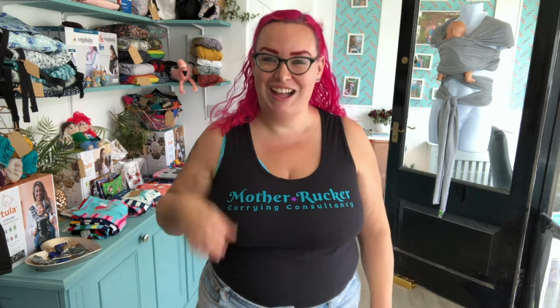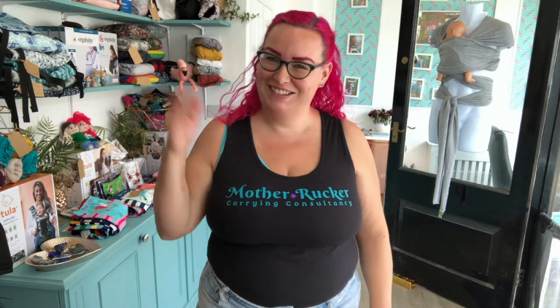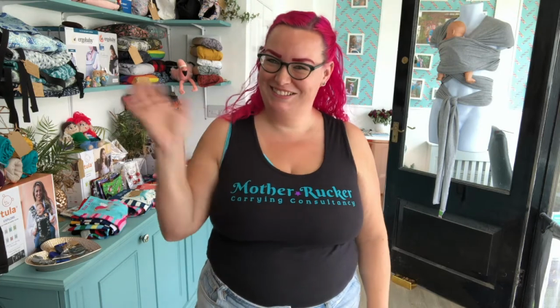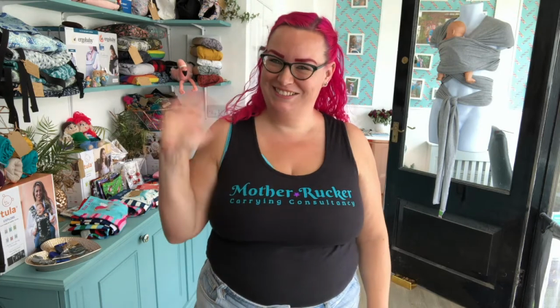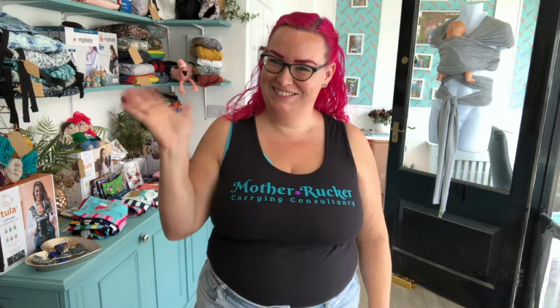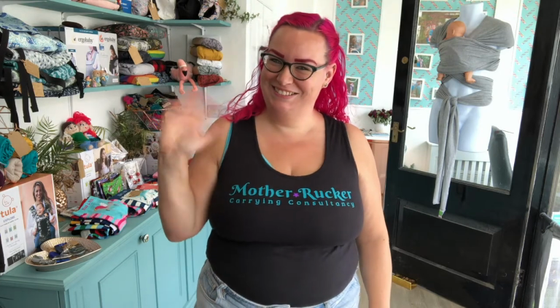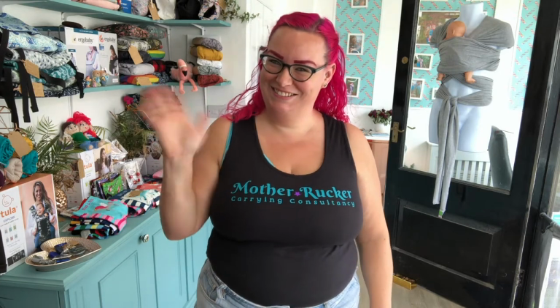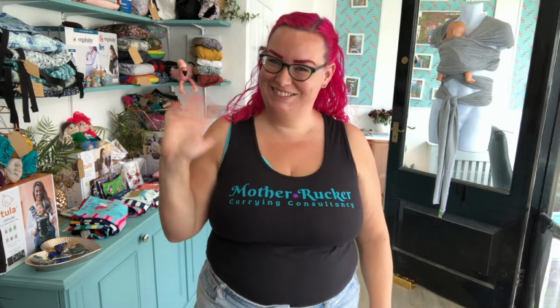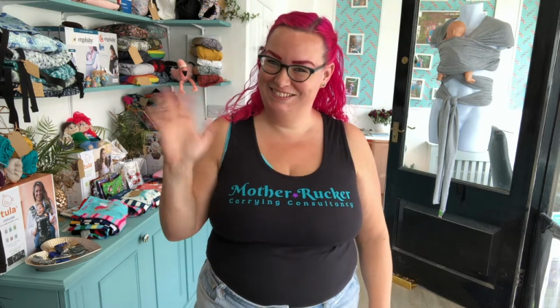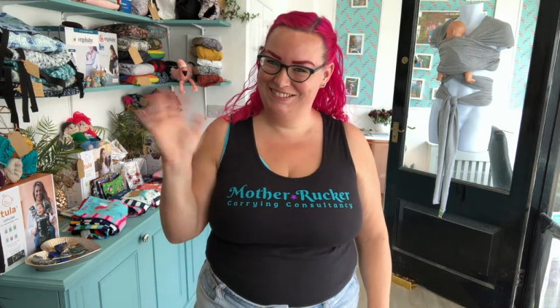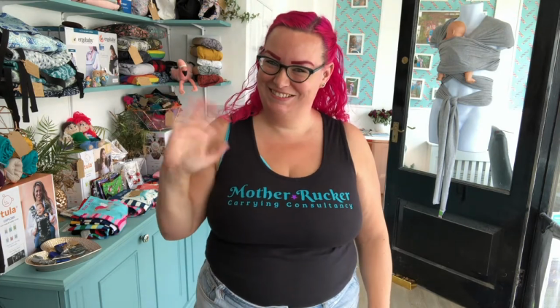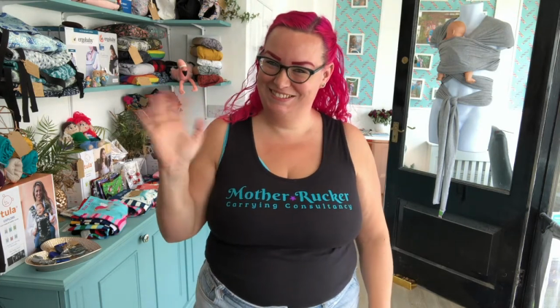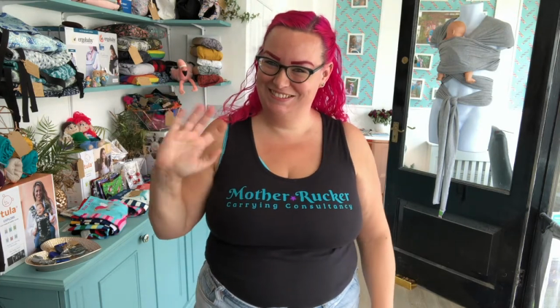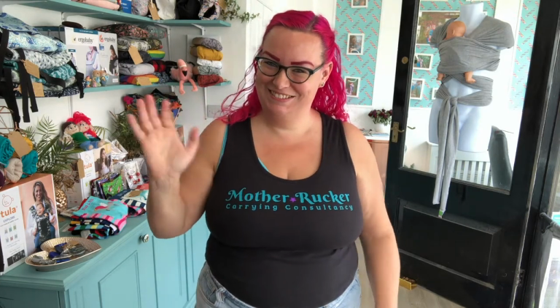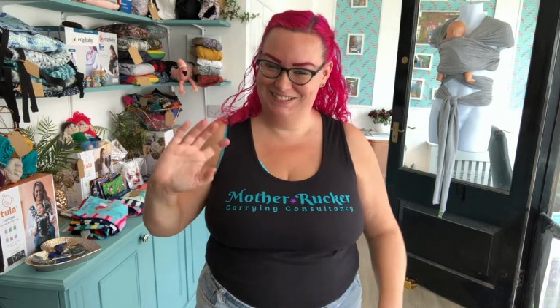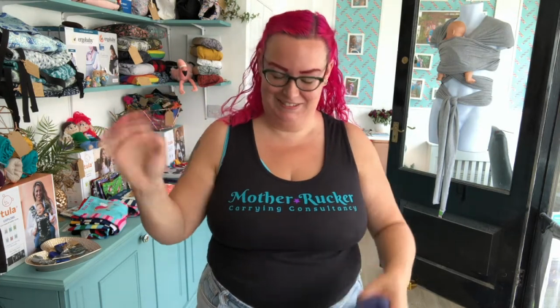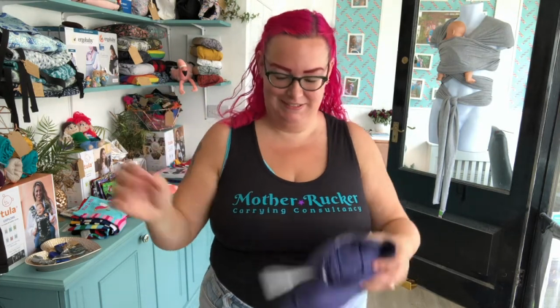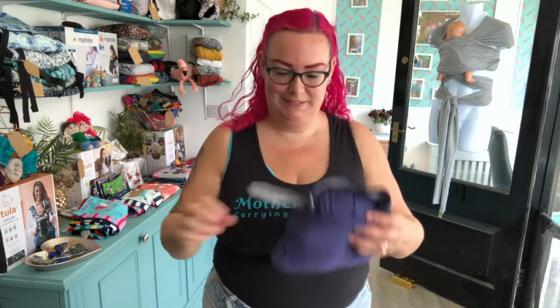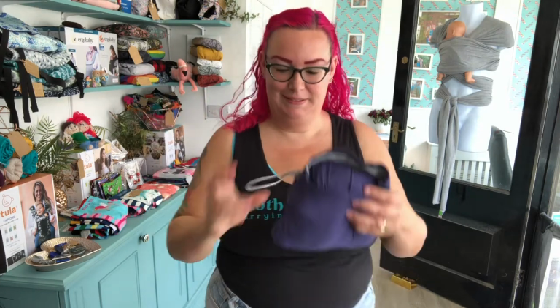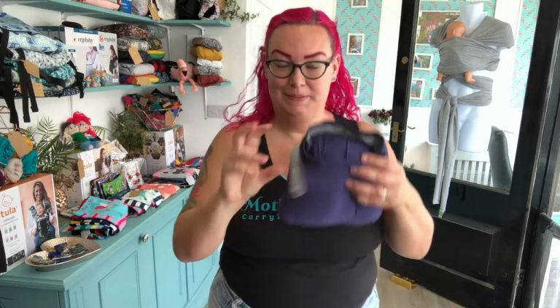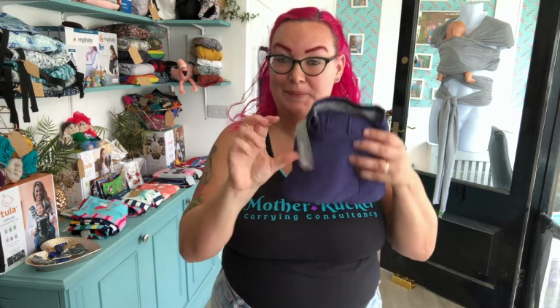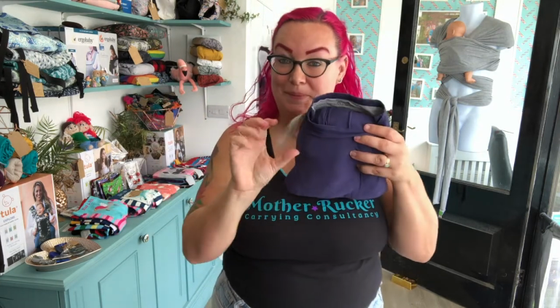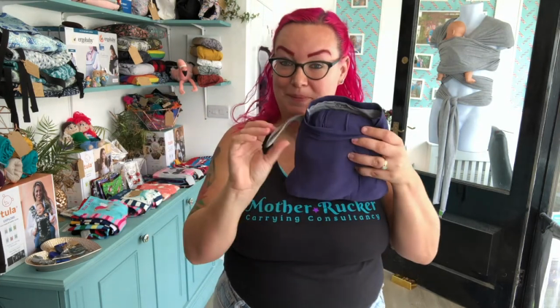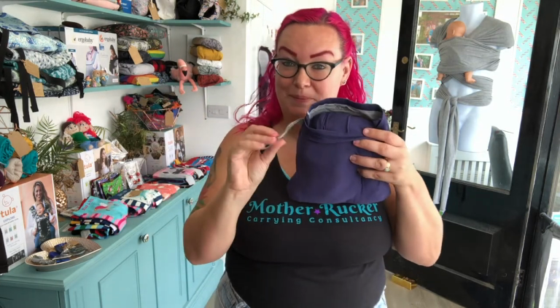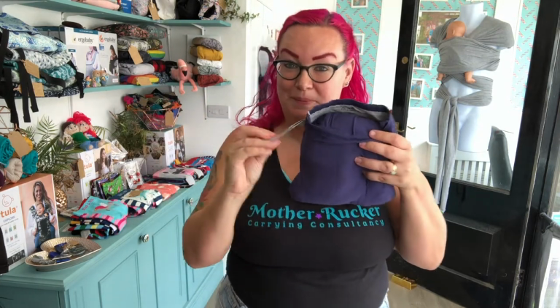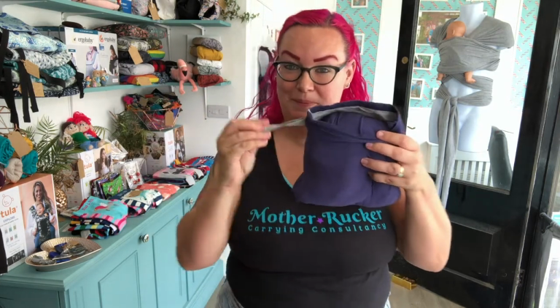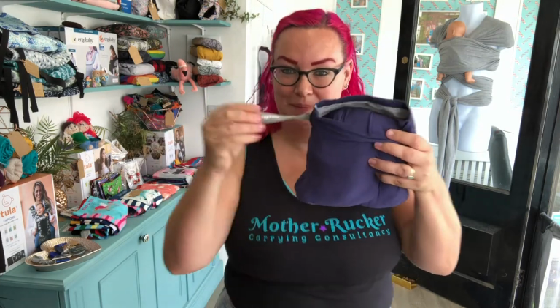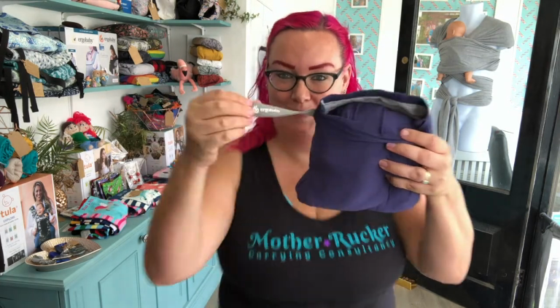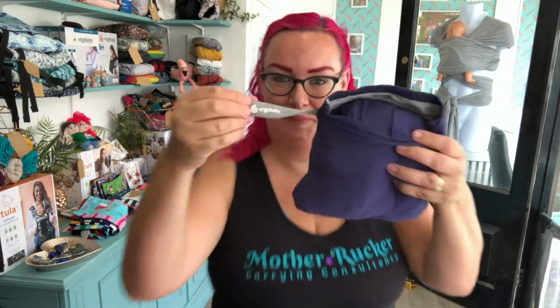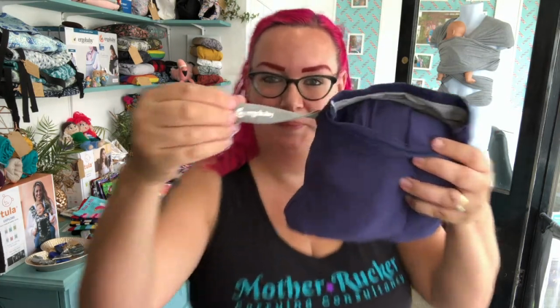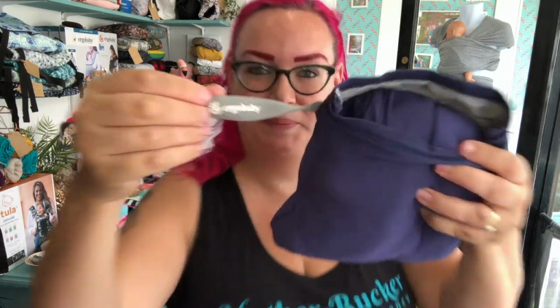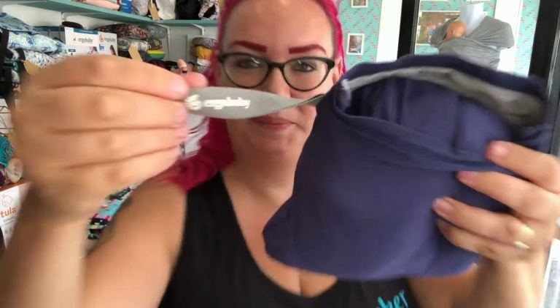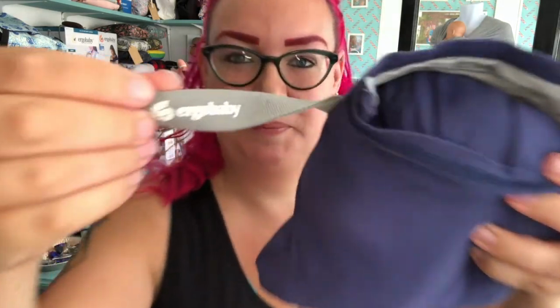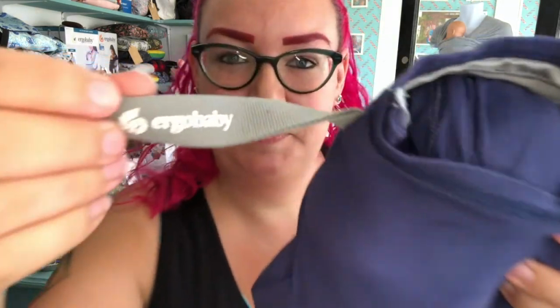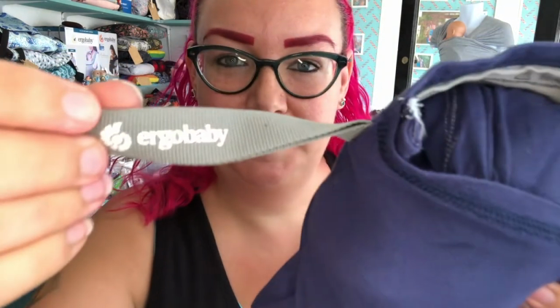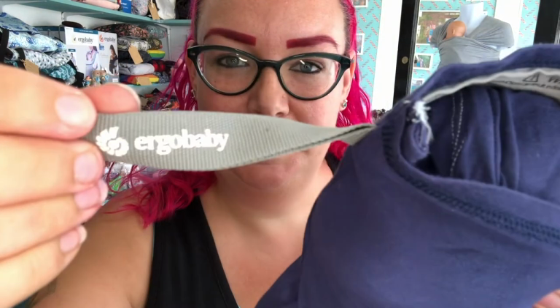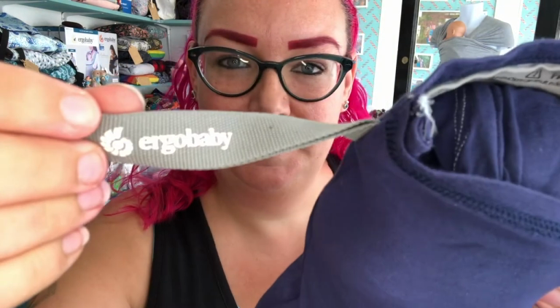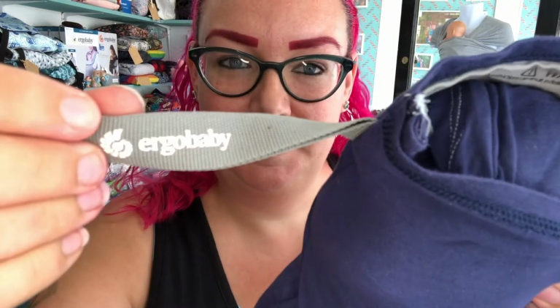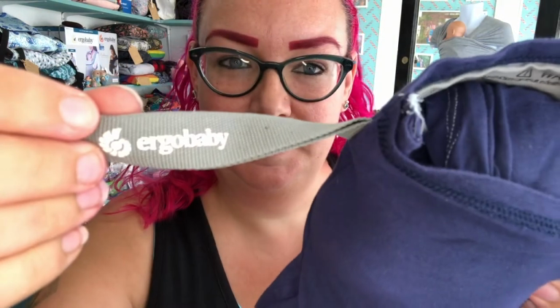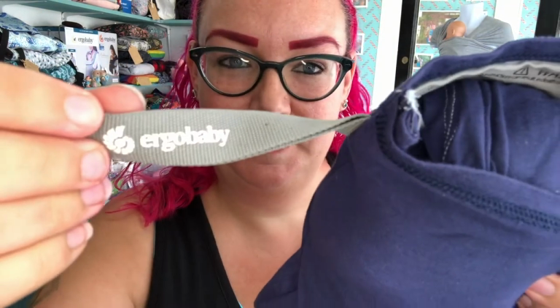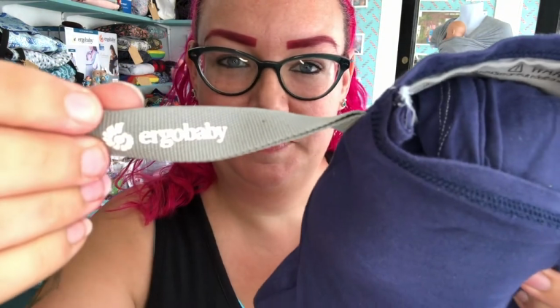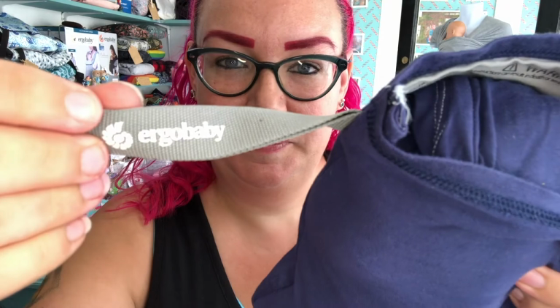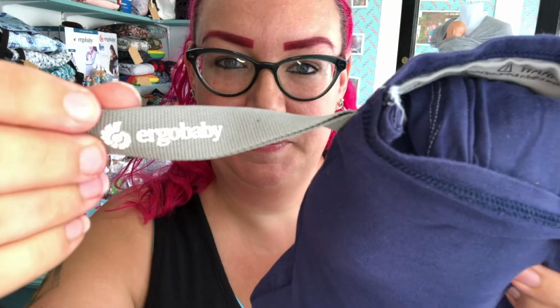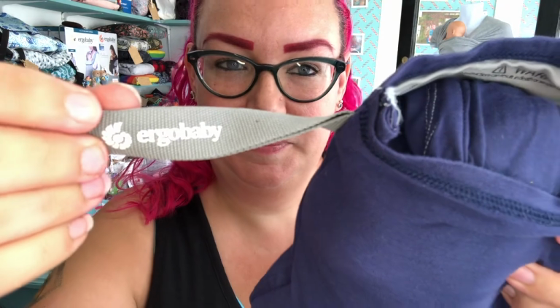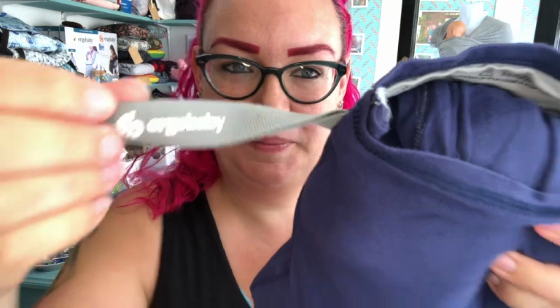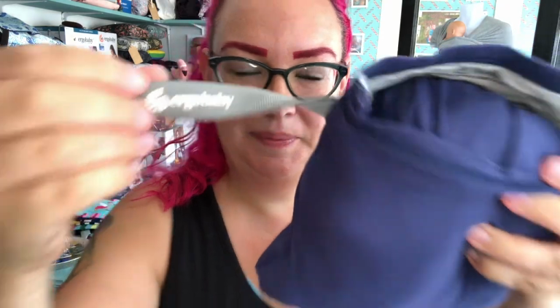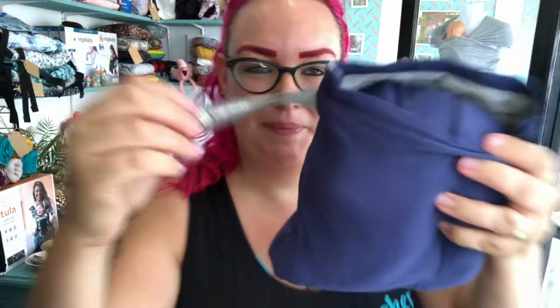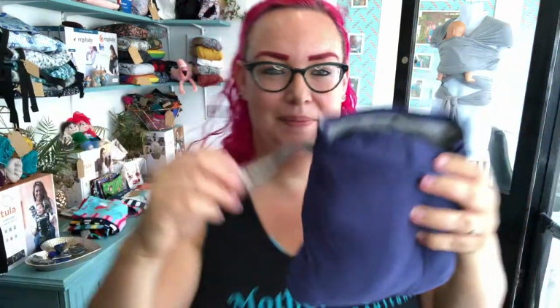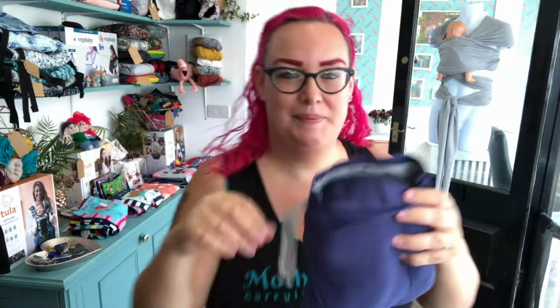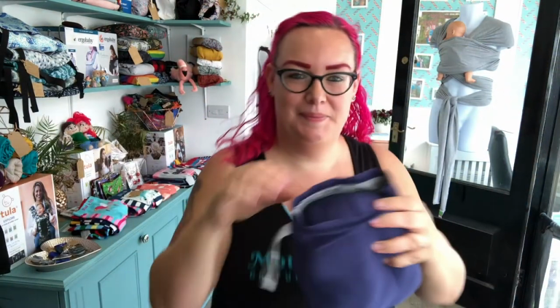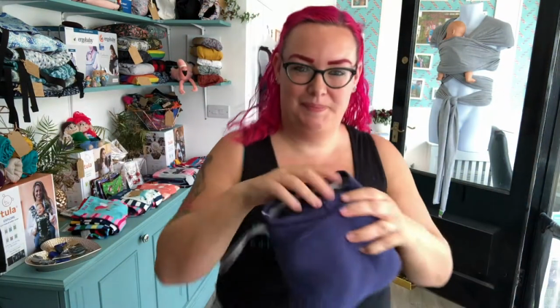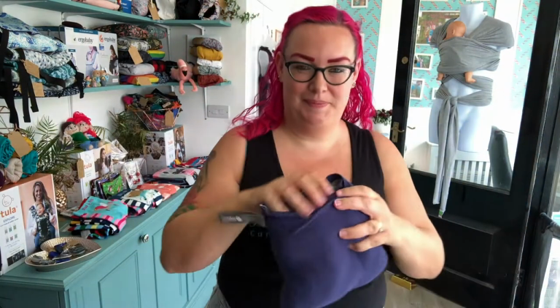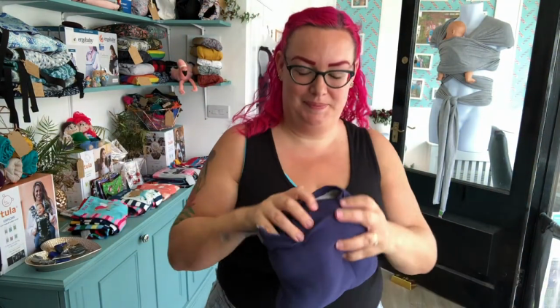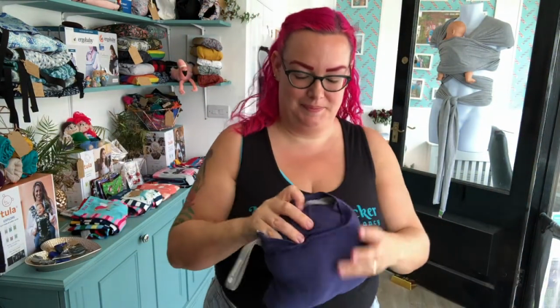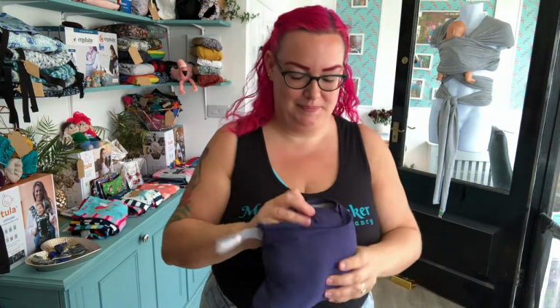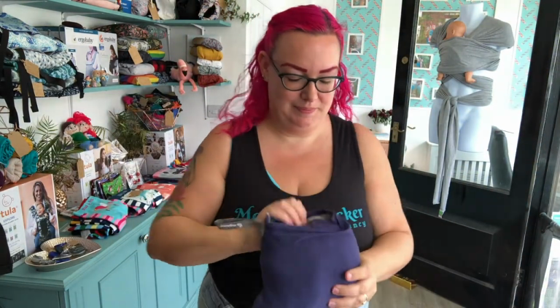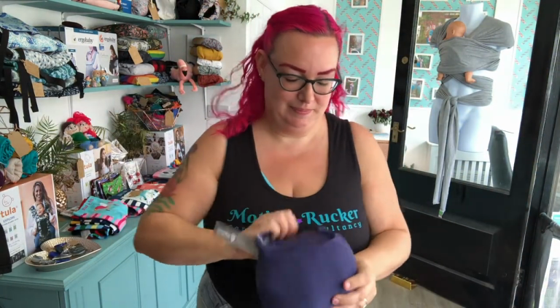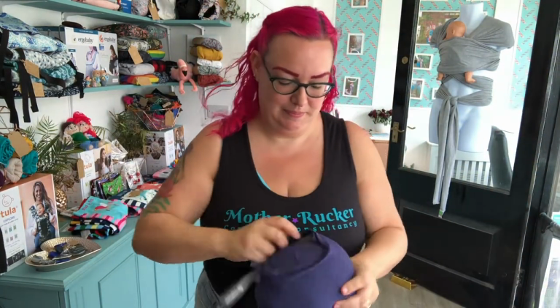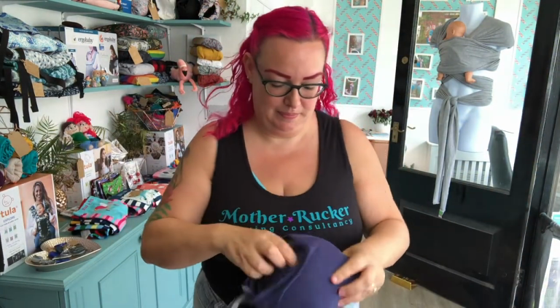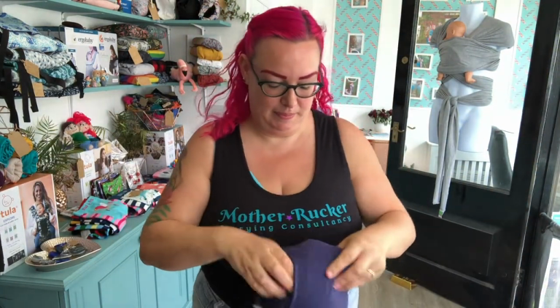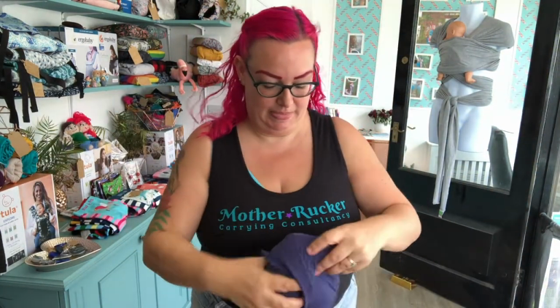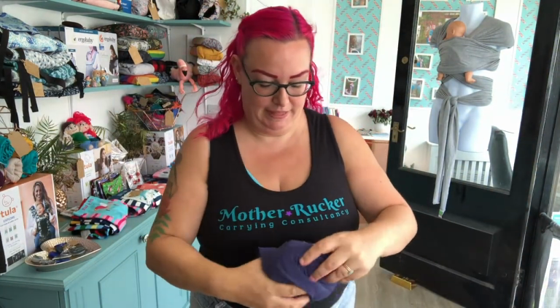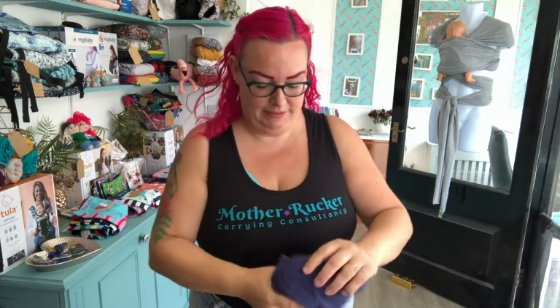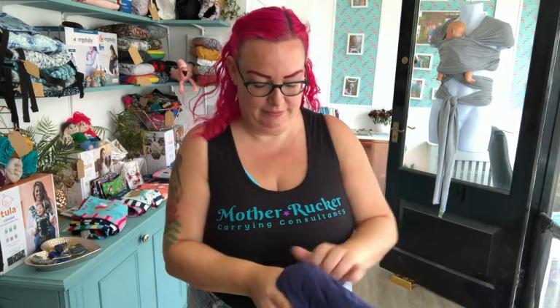Hello, it's Lizanne from Mother Rucker here. Today I'm going to show you how to use an Ergobaby Aura stretchy wrap to carry twins.